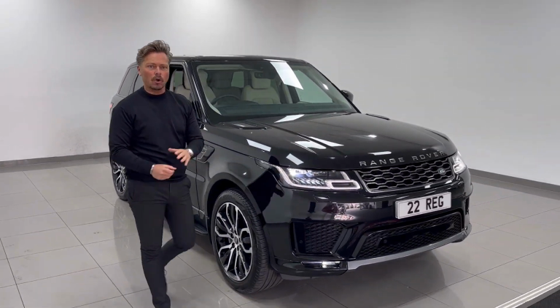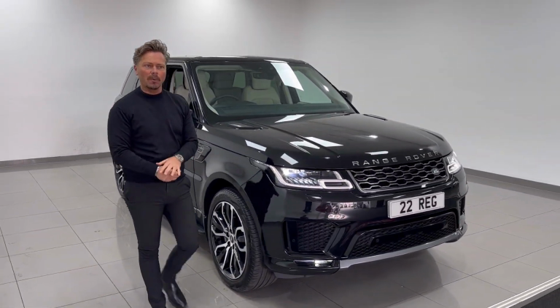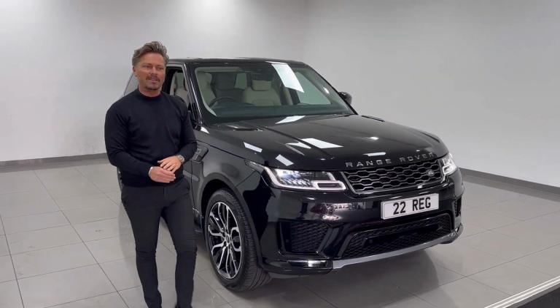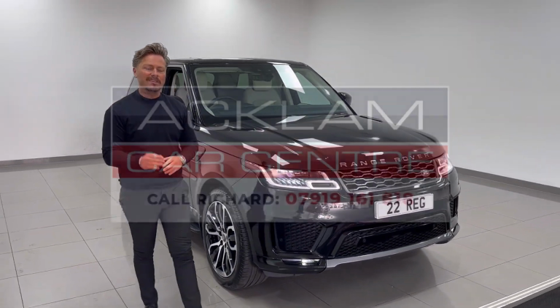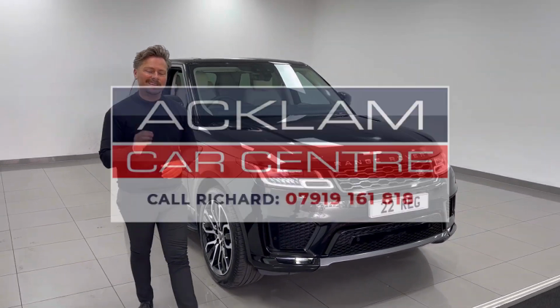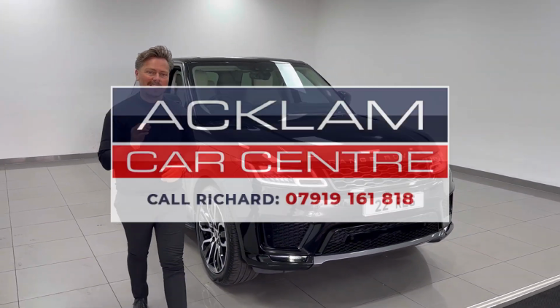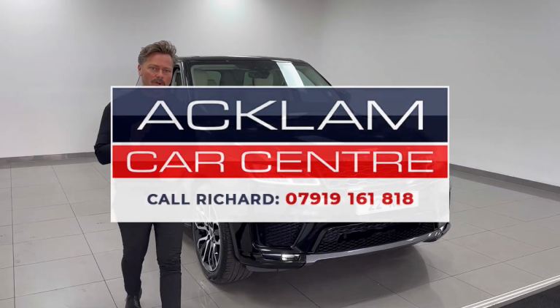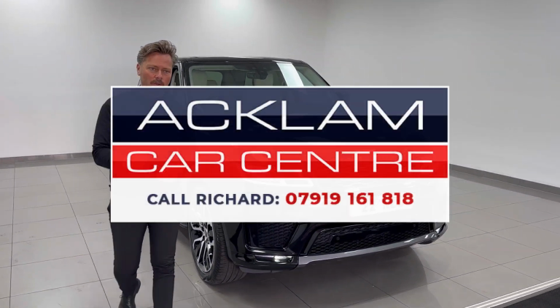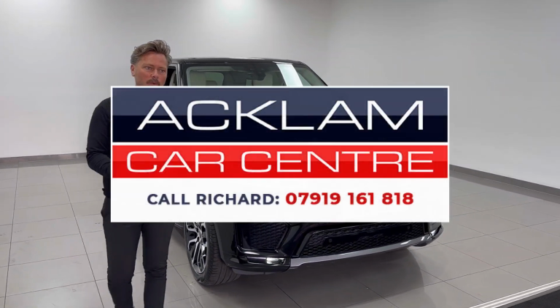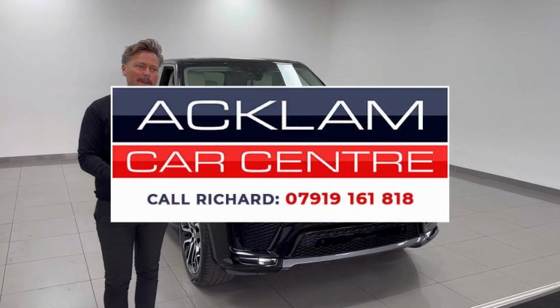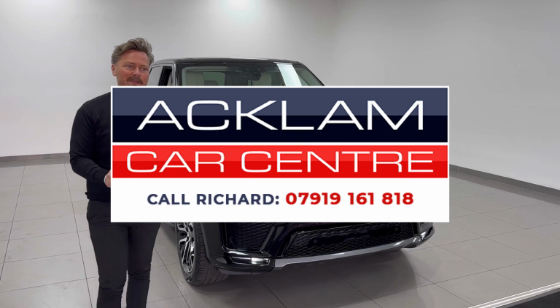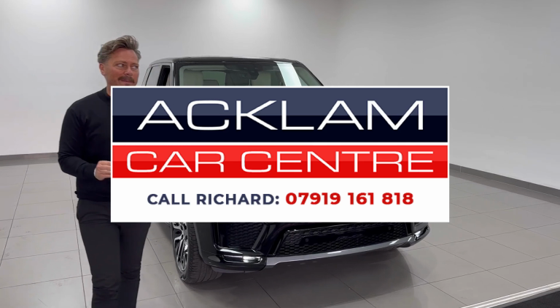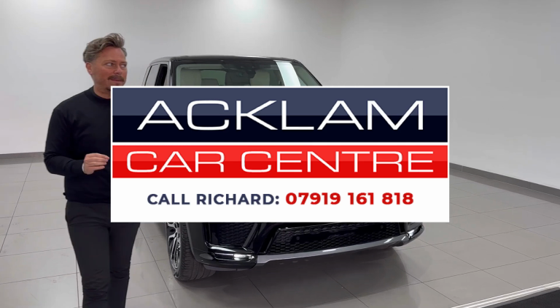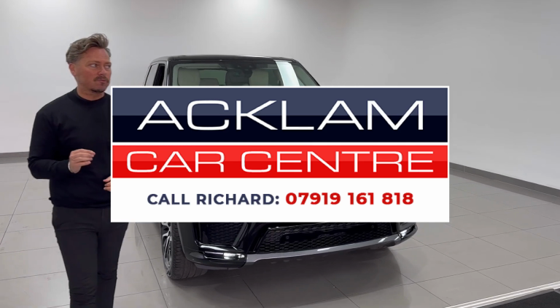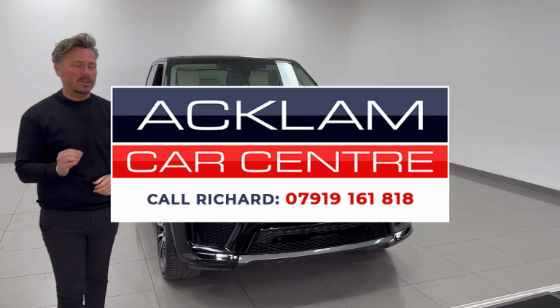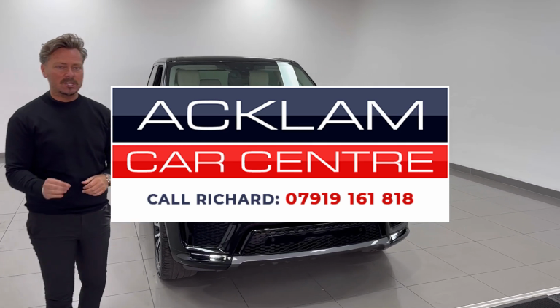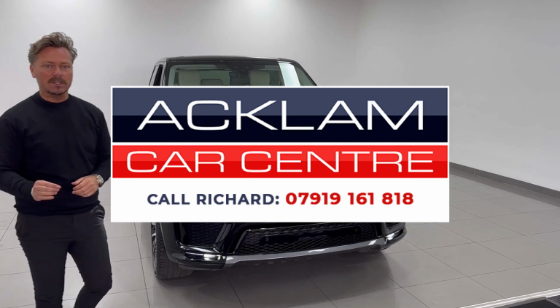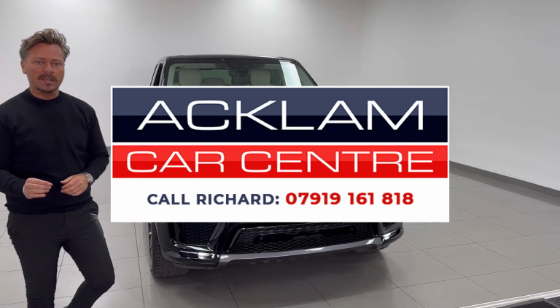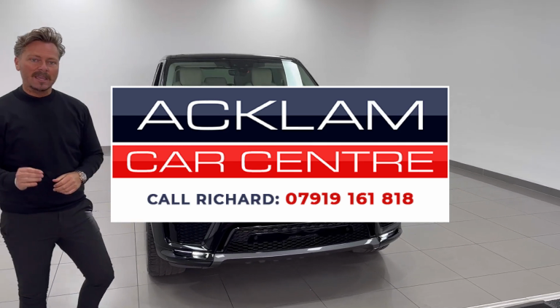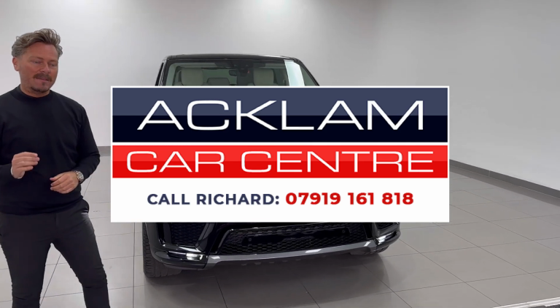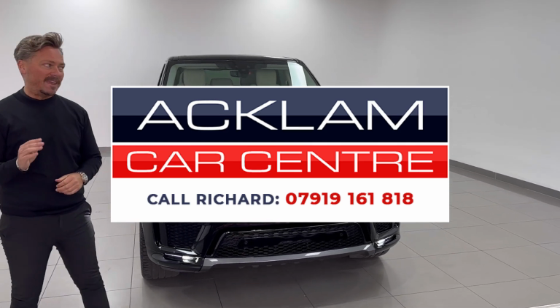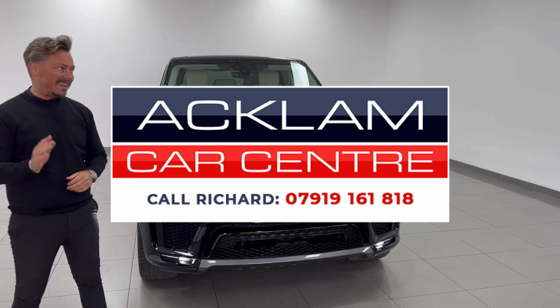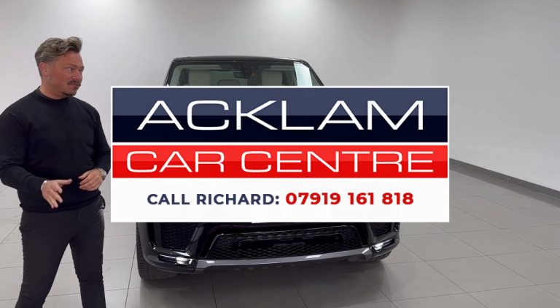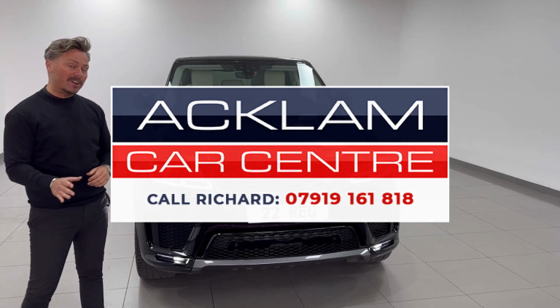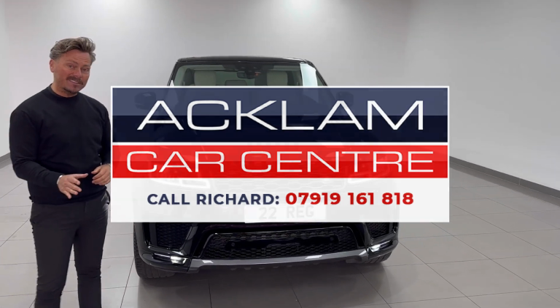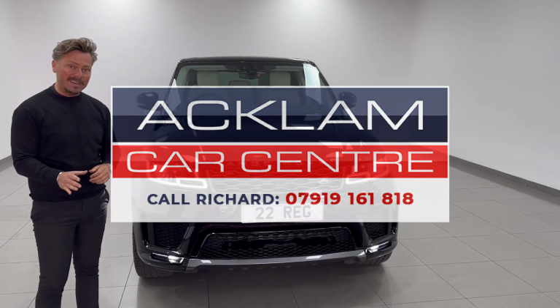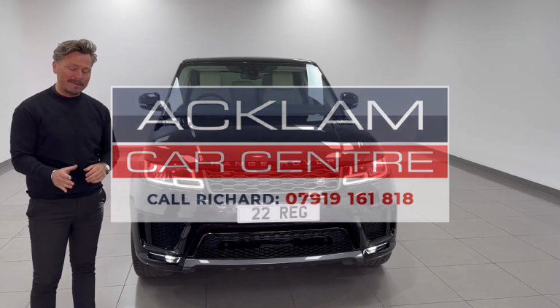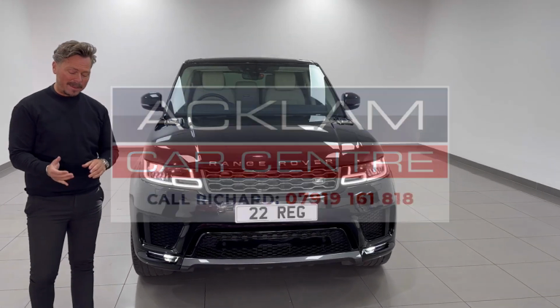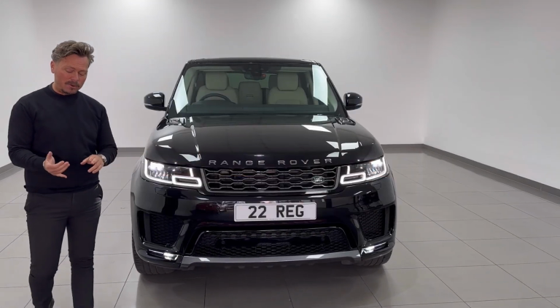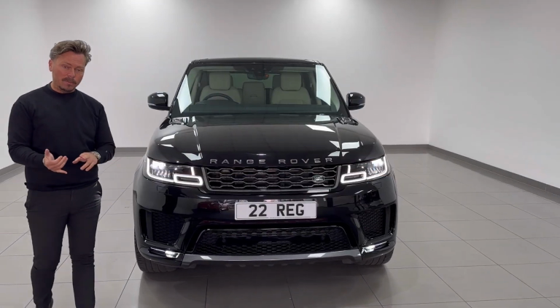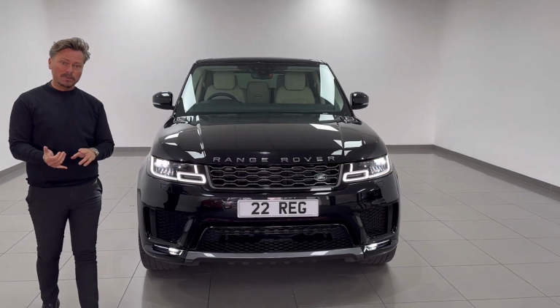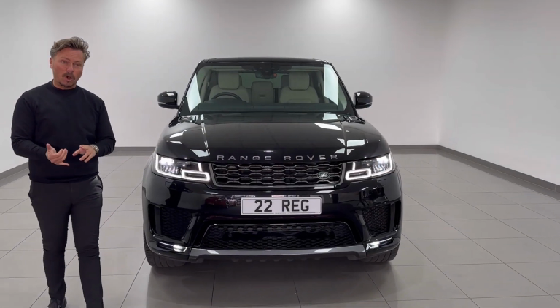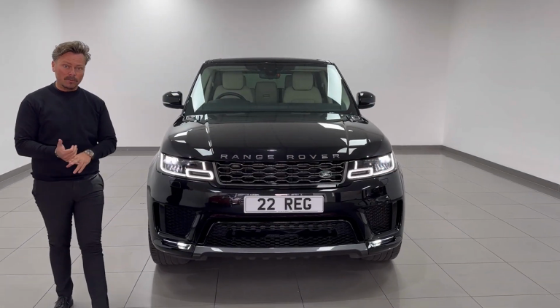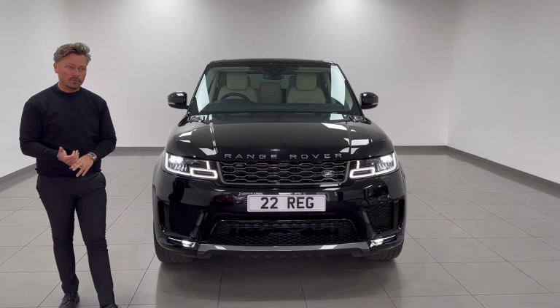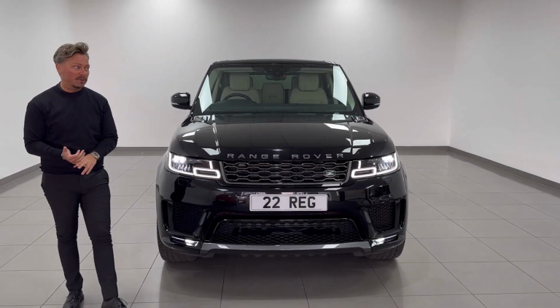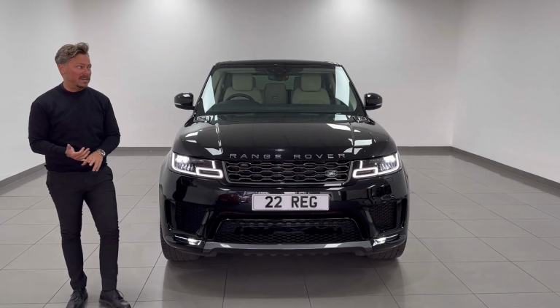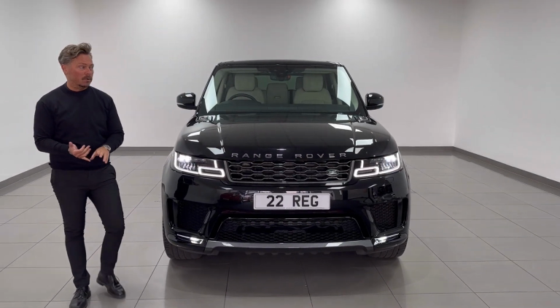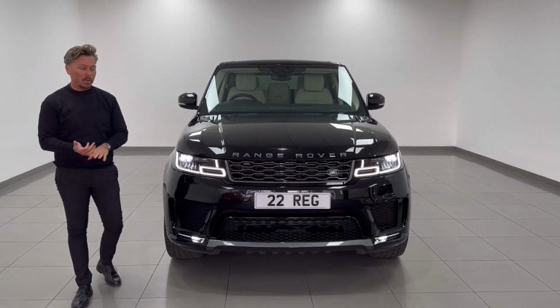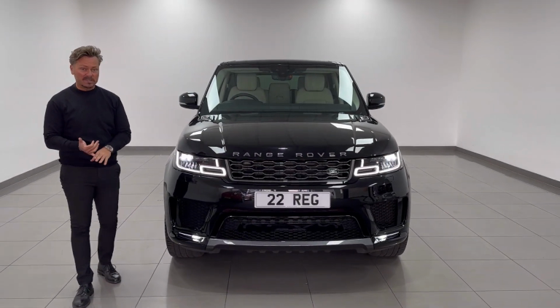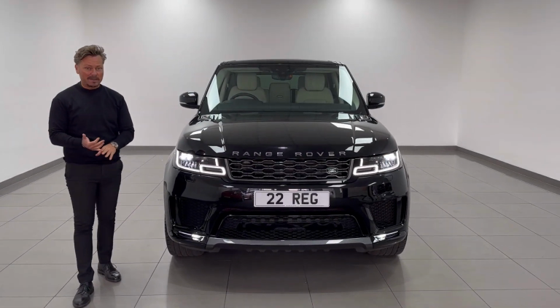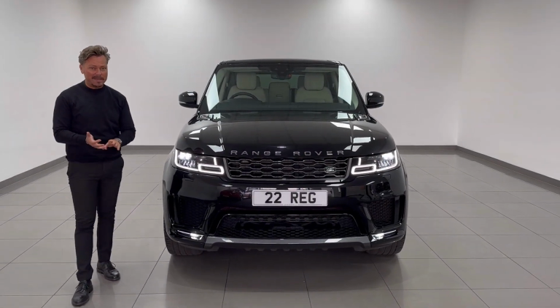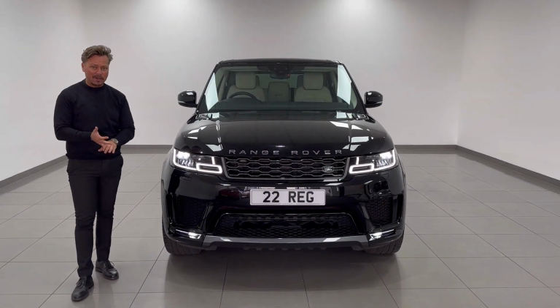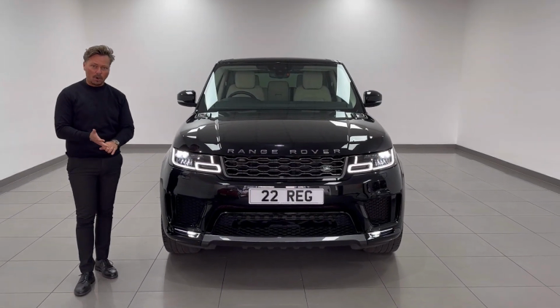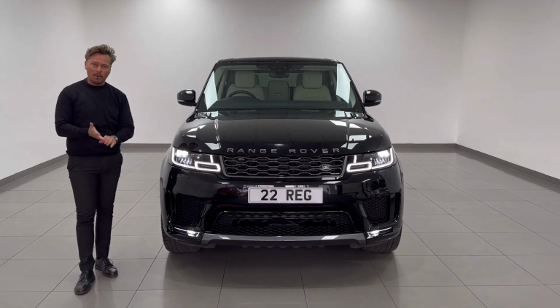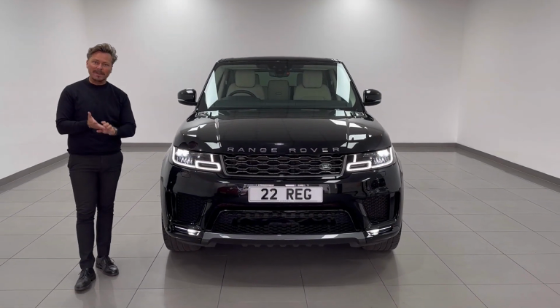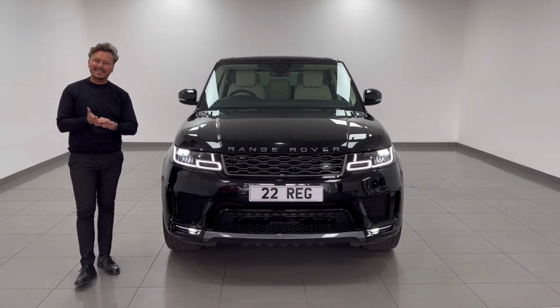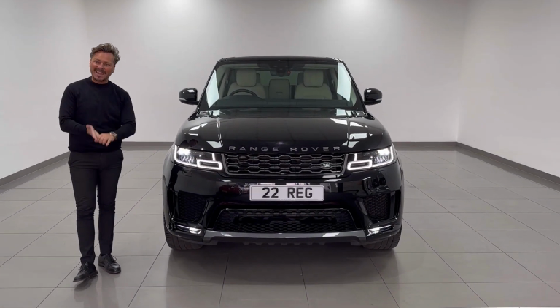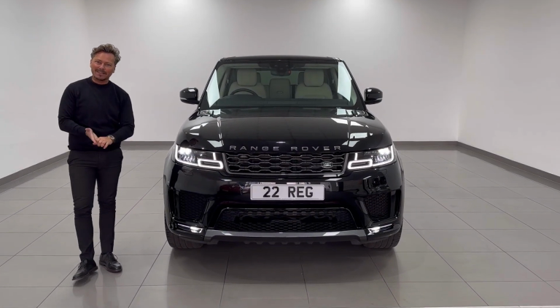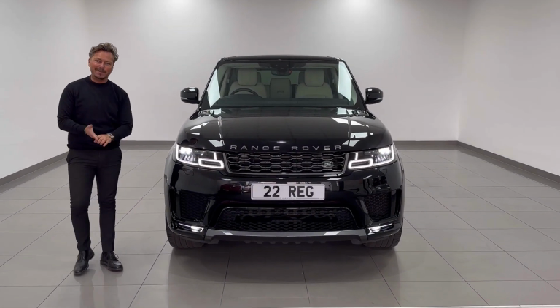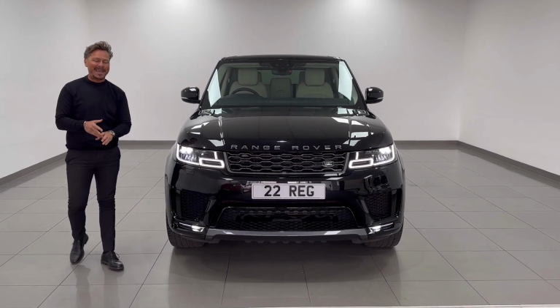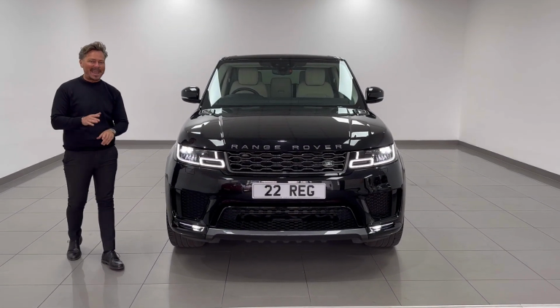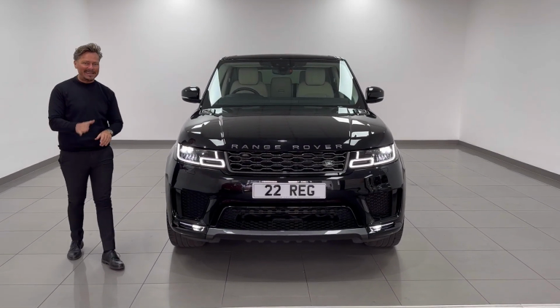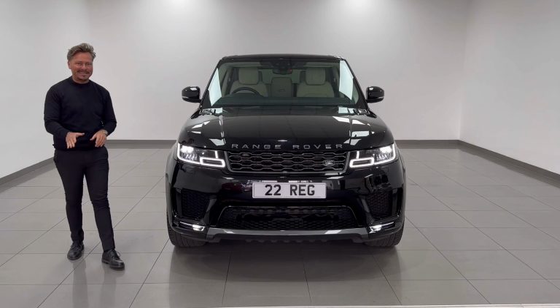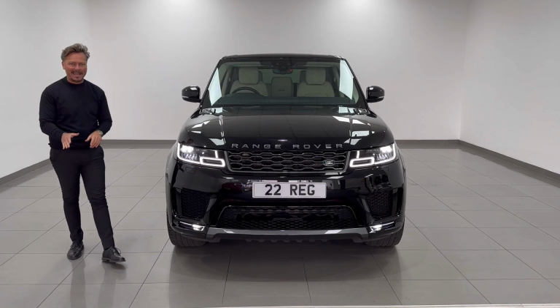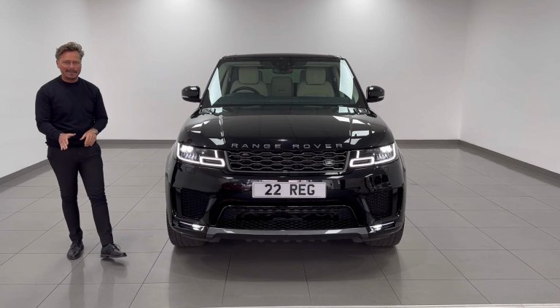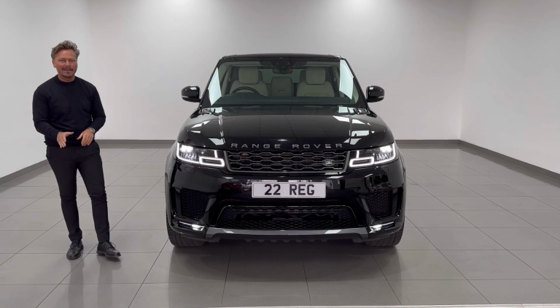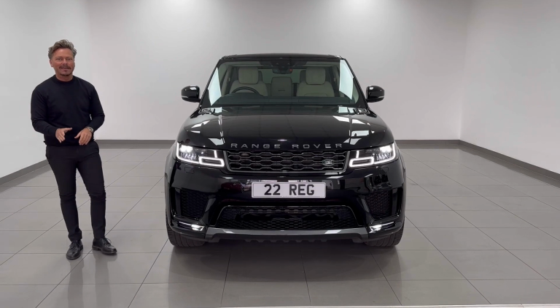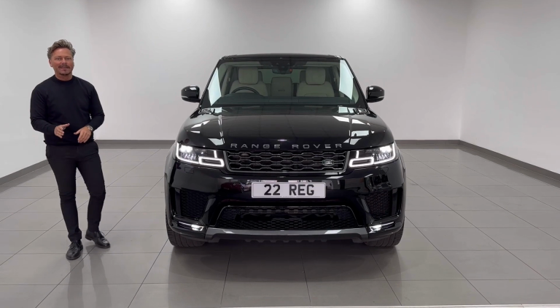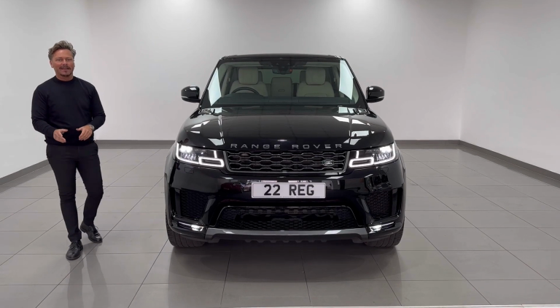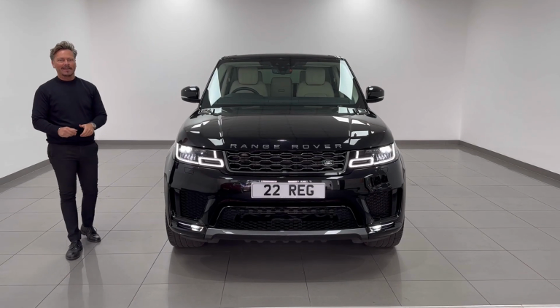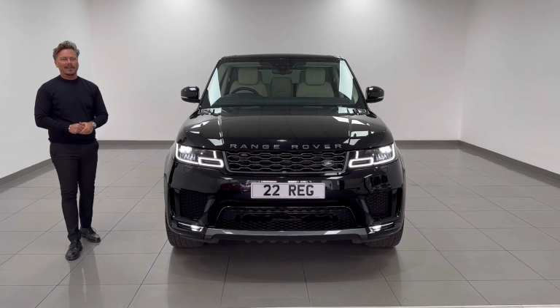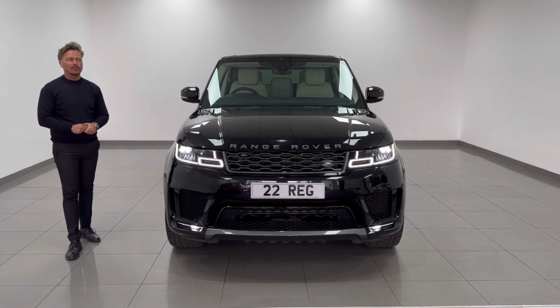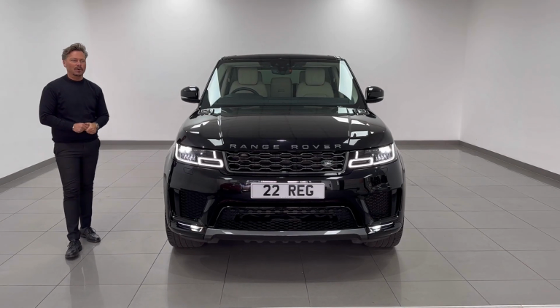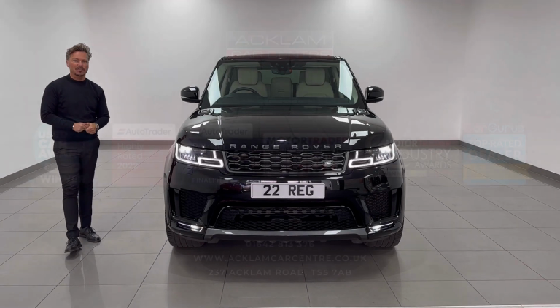As always, this car is on the website. My name's Richard — if you're interested, my number's on the screen. You can WhatsApp me, call me, or text me anytime. Thanks for watching.